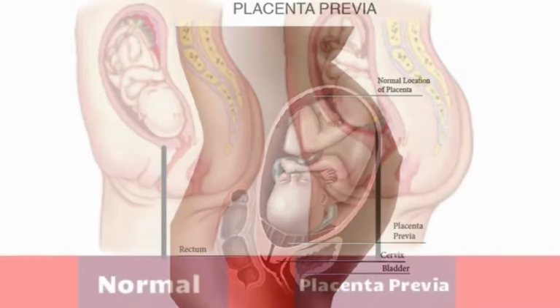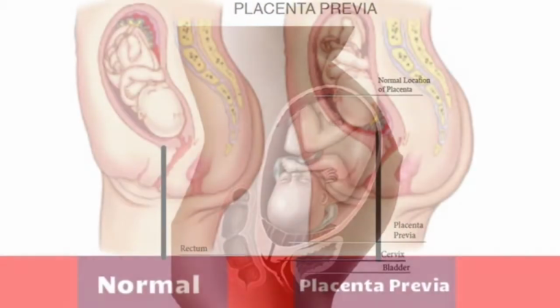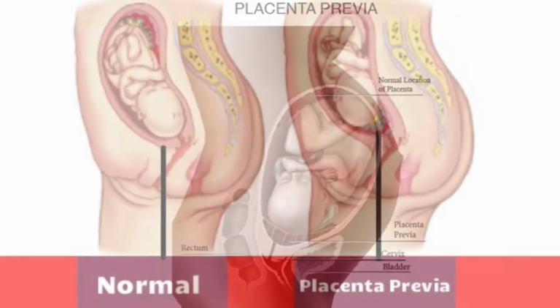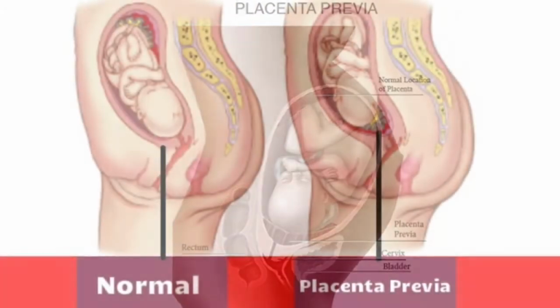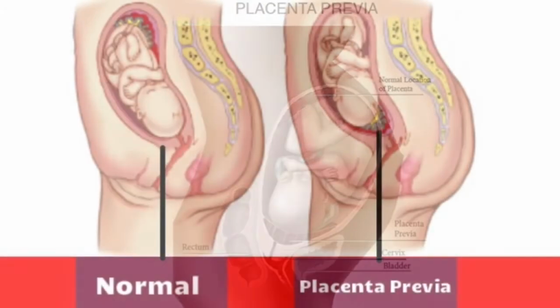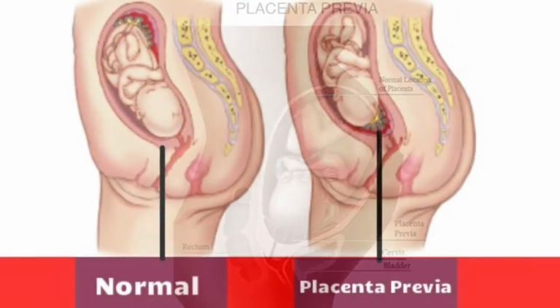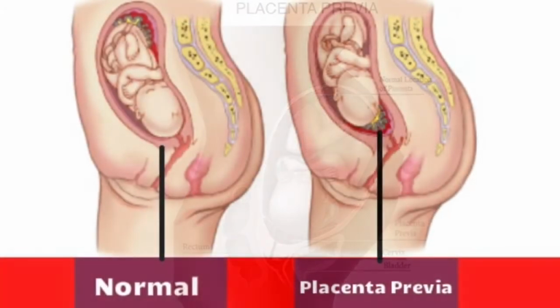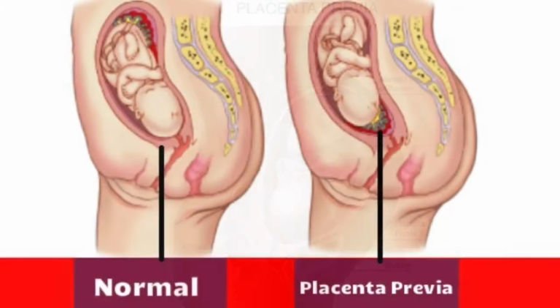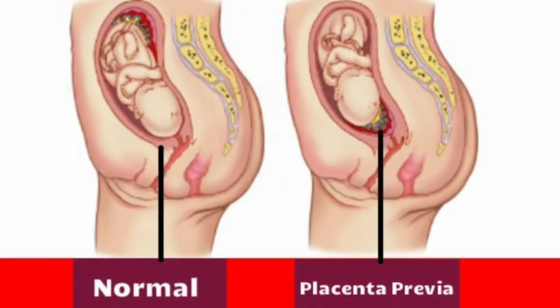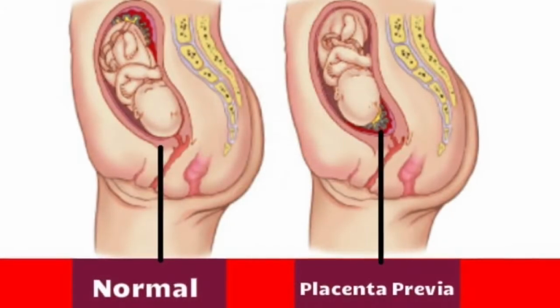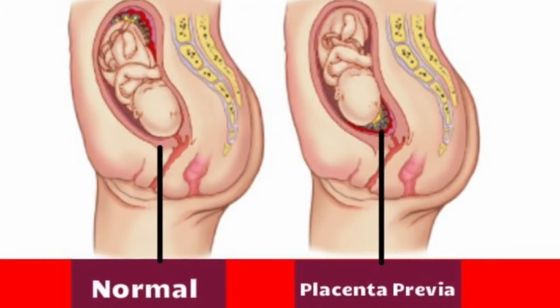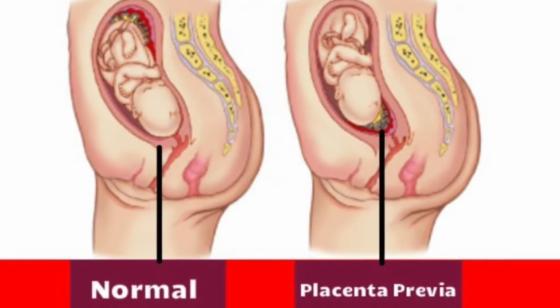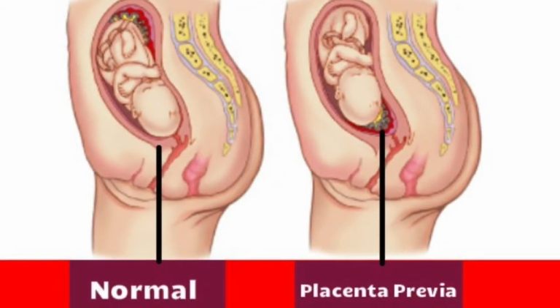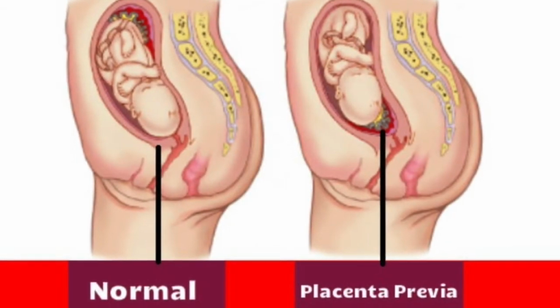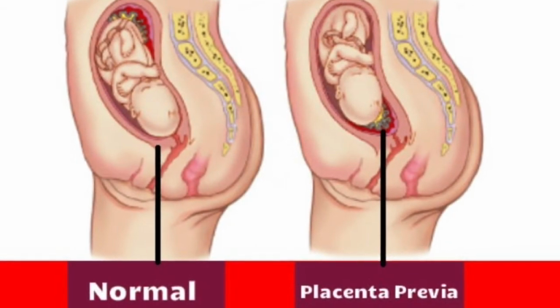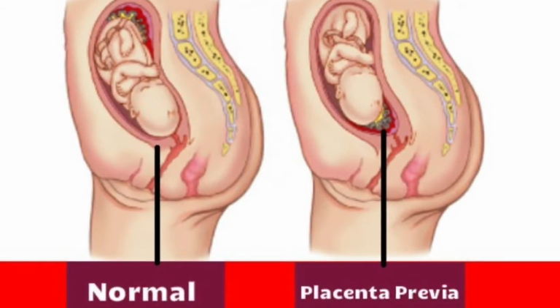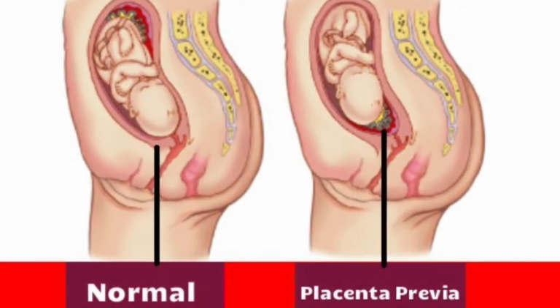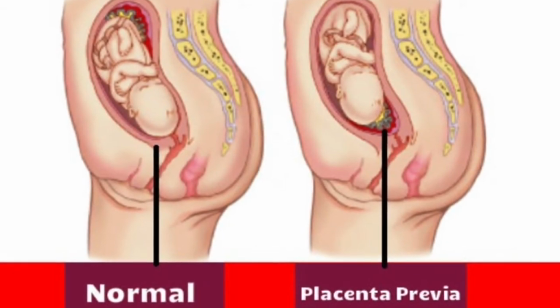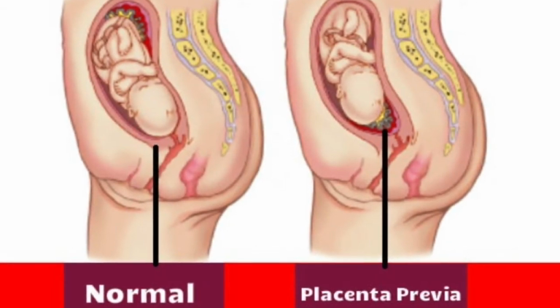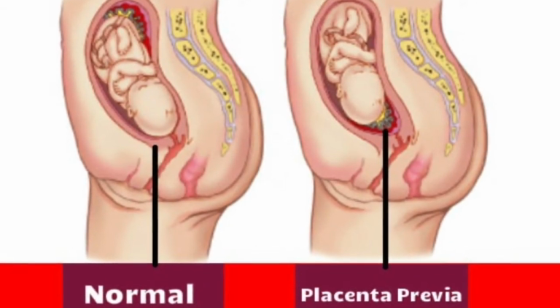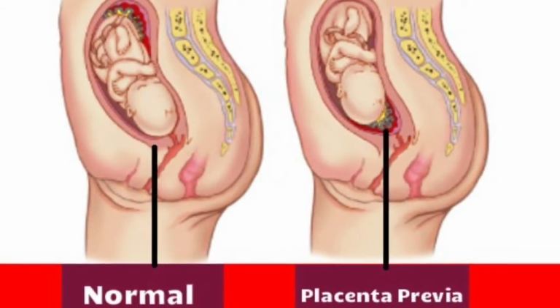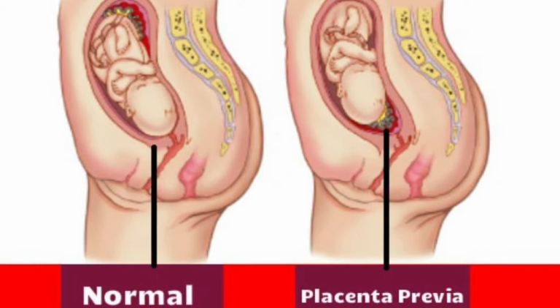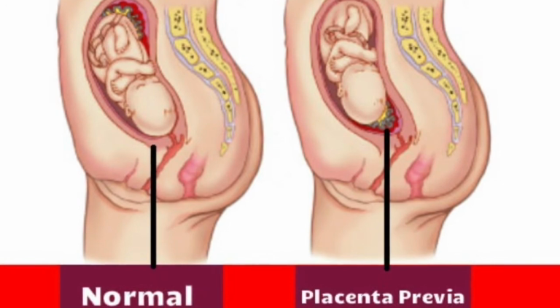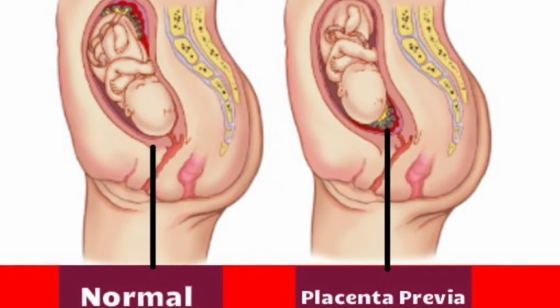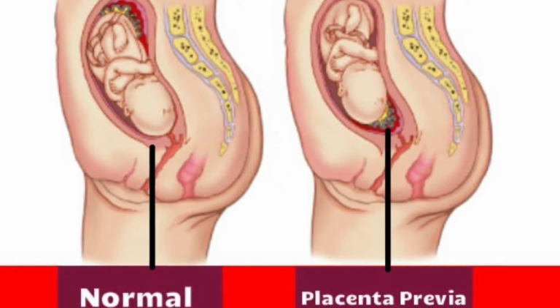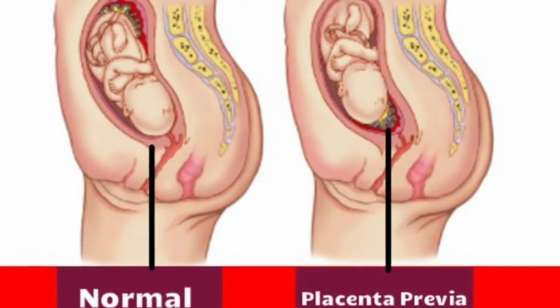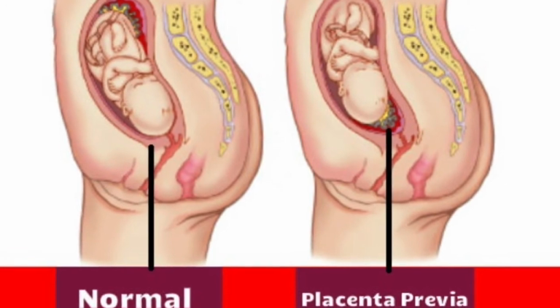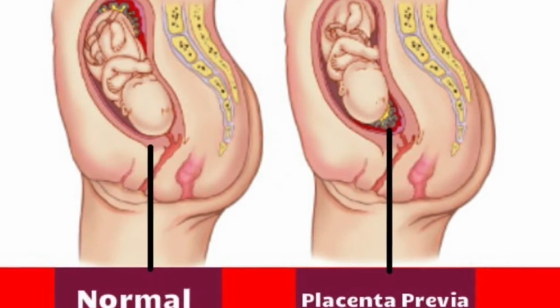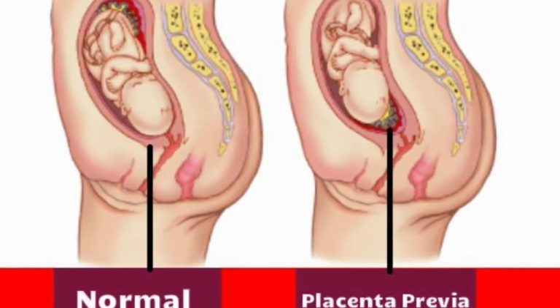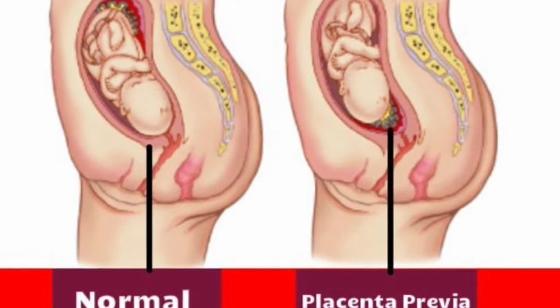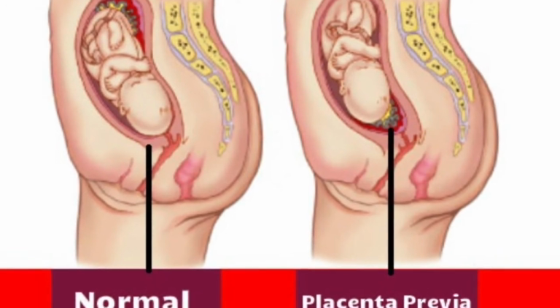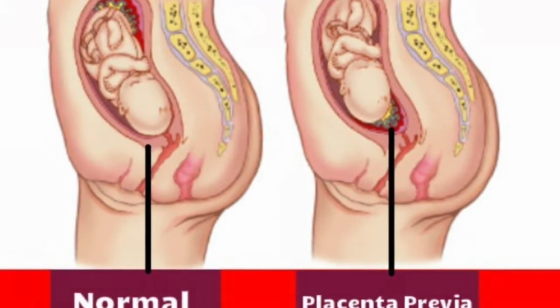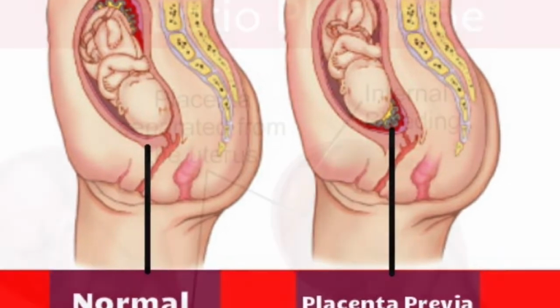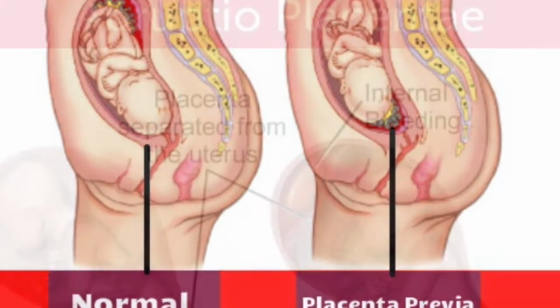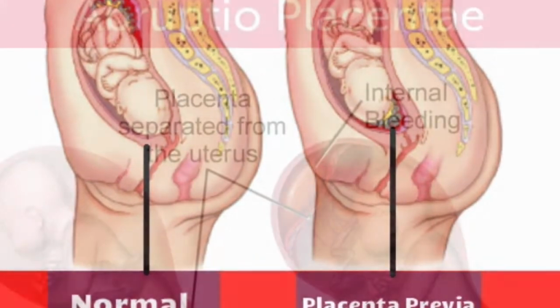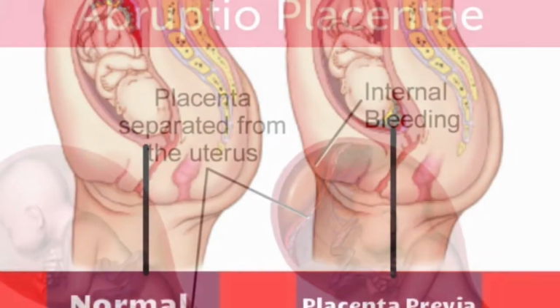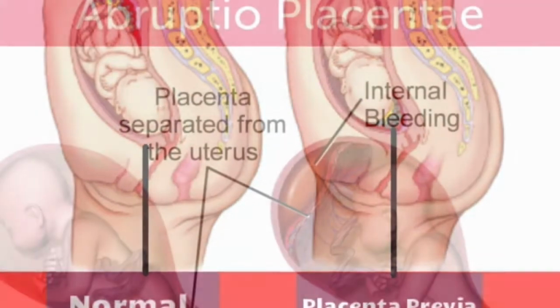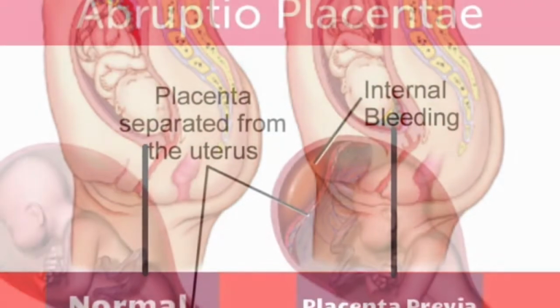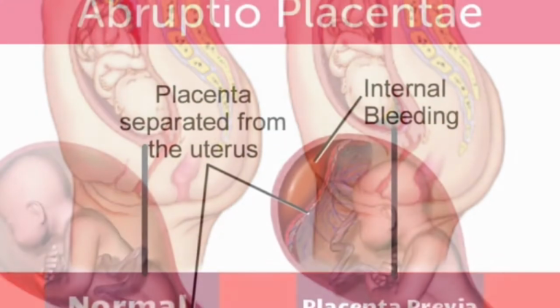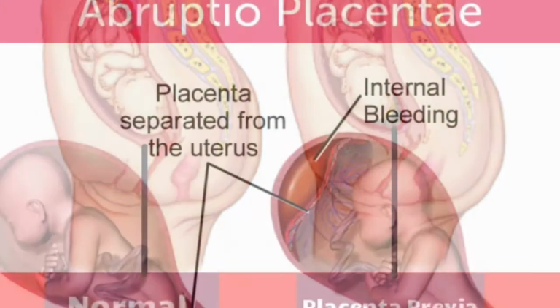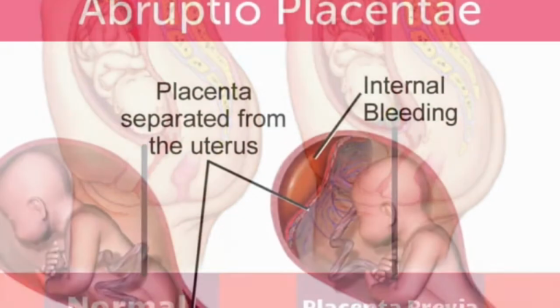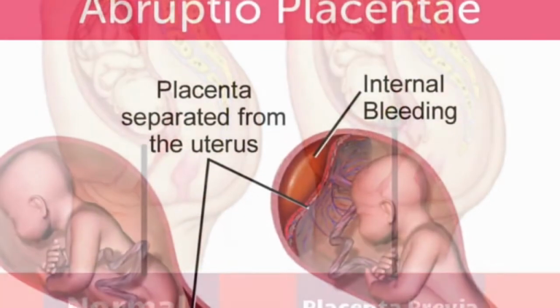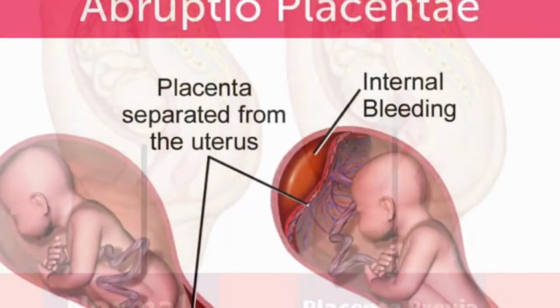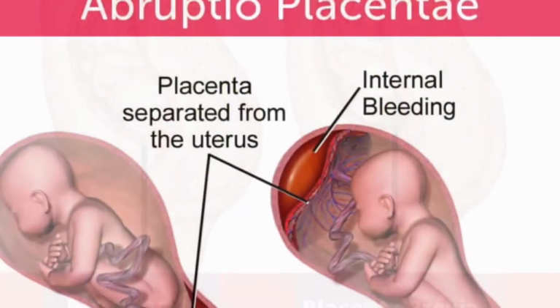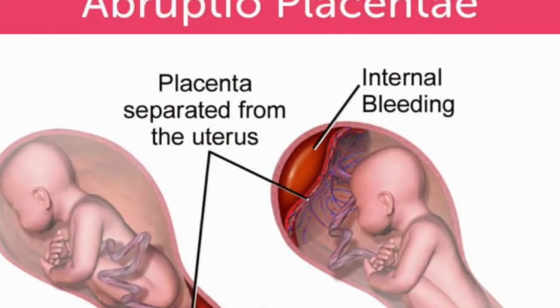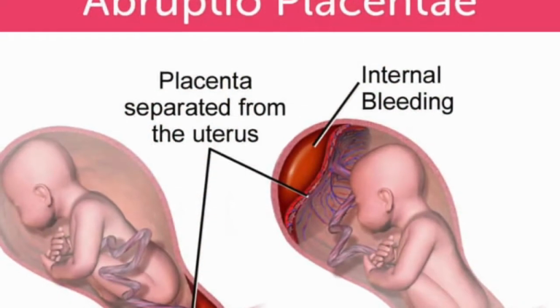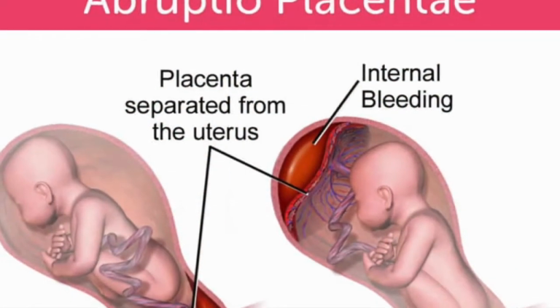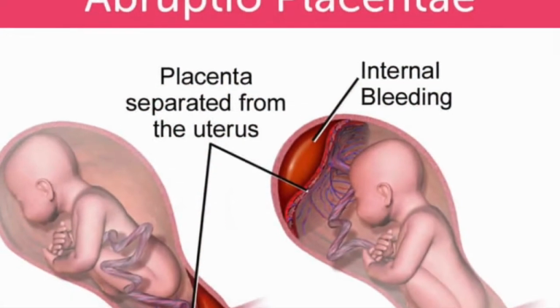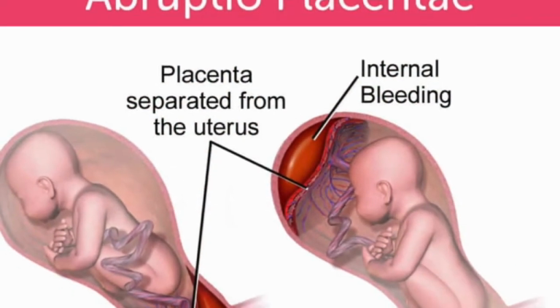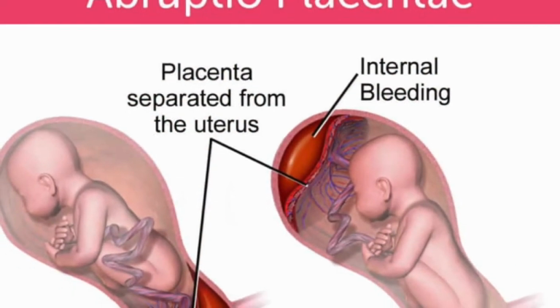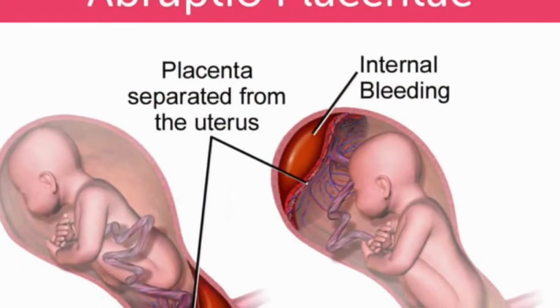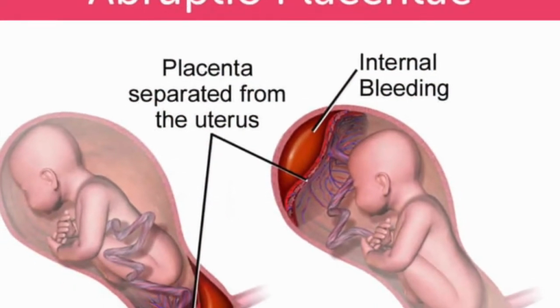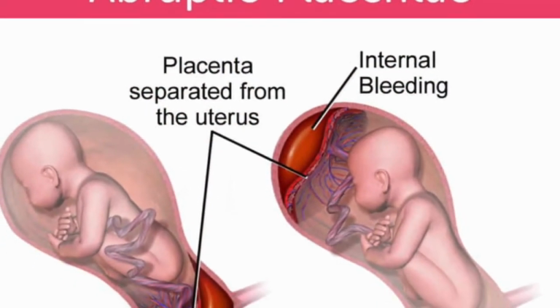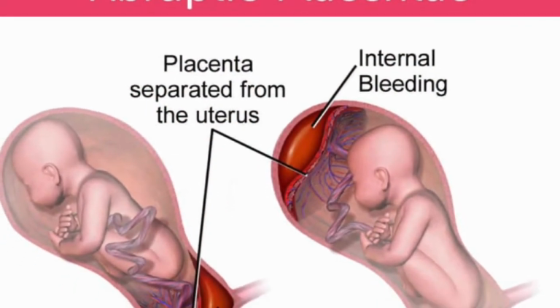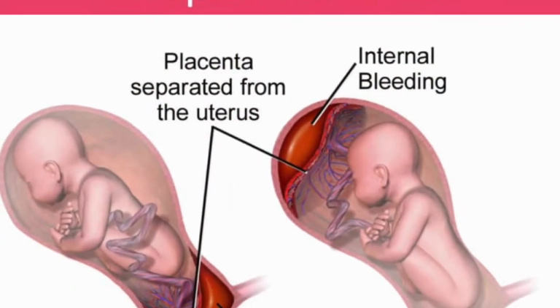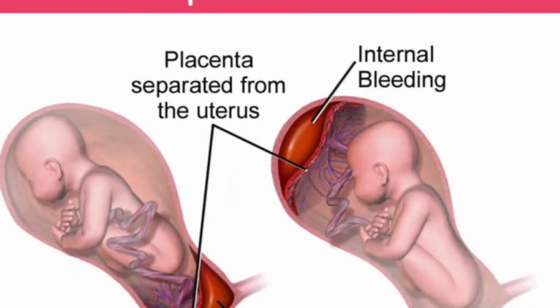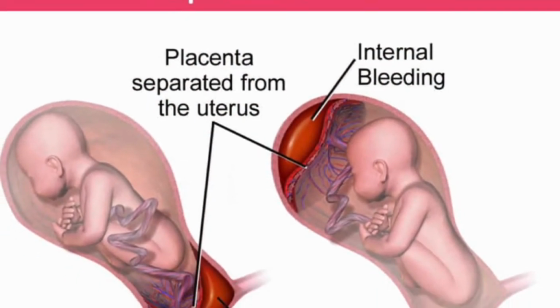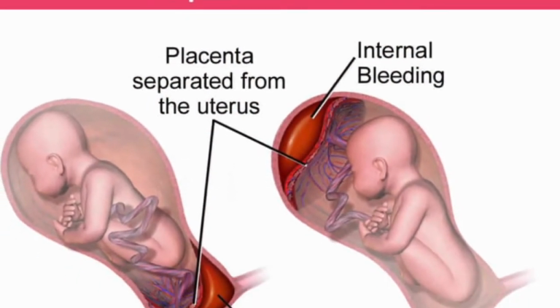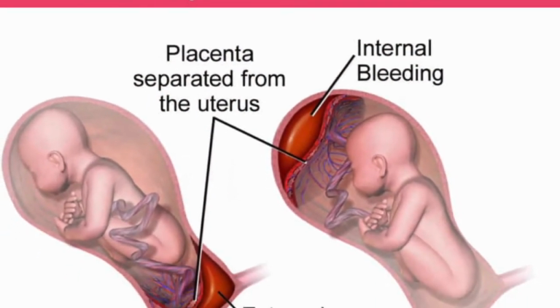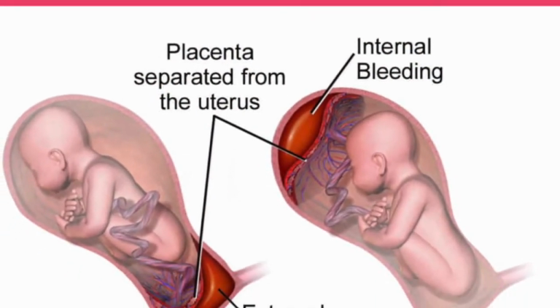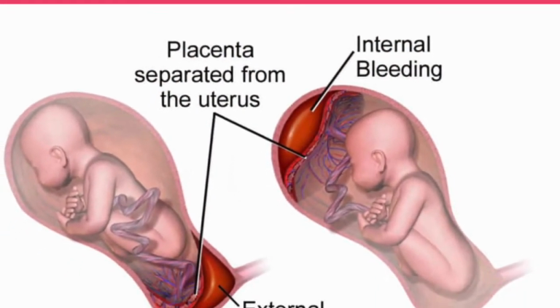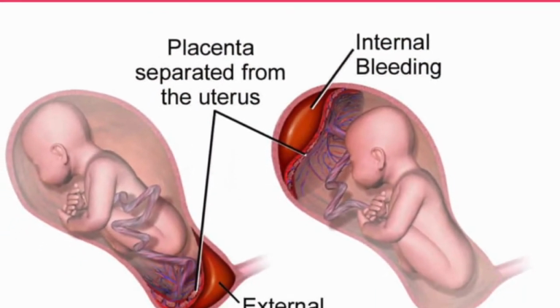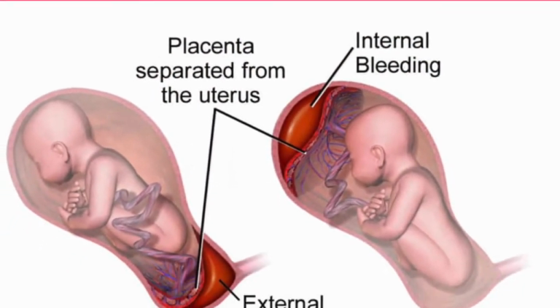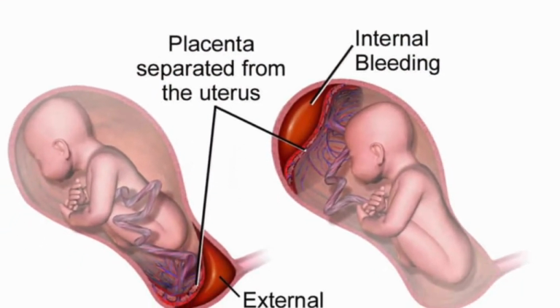Corticosteroids may be given to enhance lung development in the fetus prior to caesarean delivery.